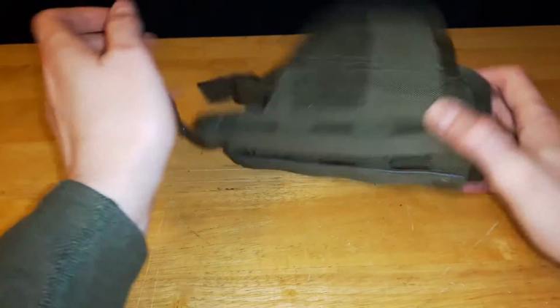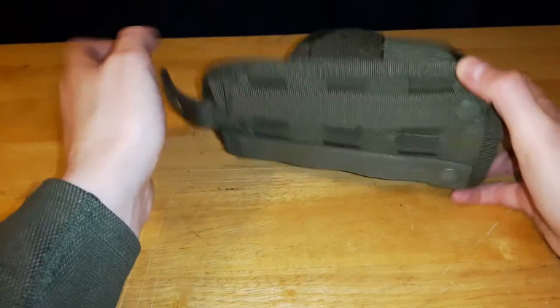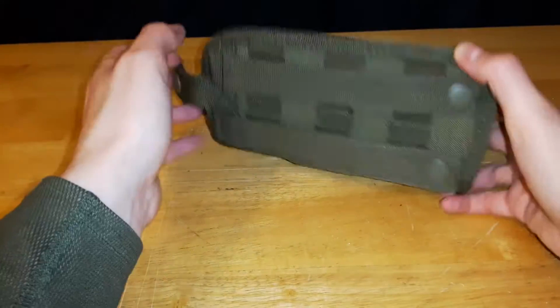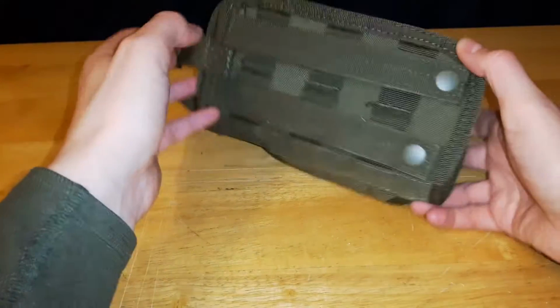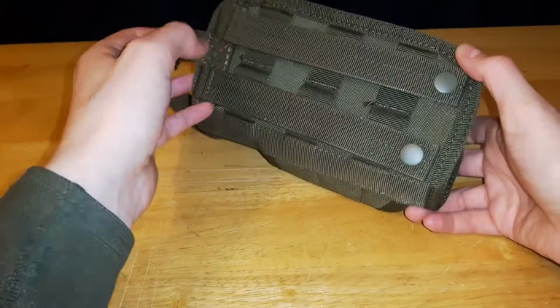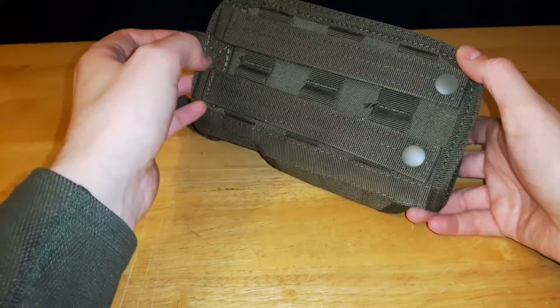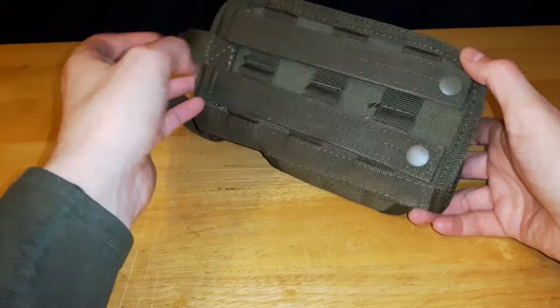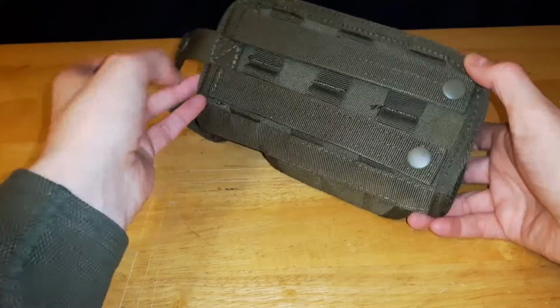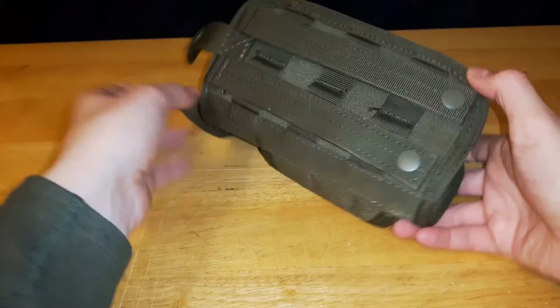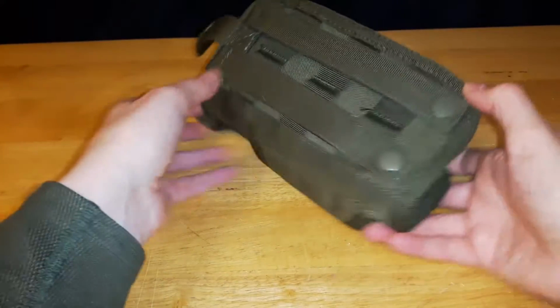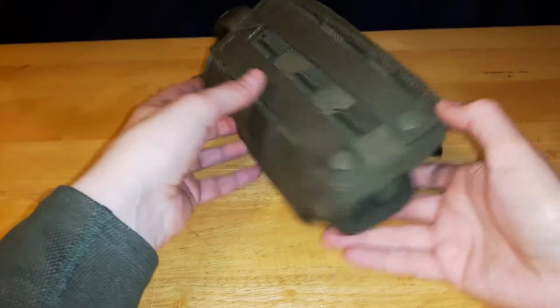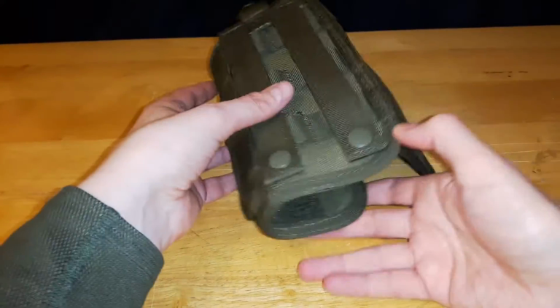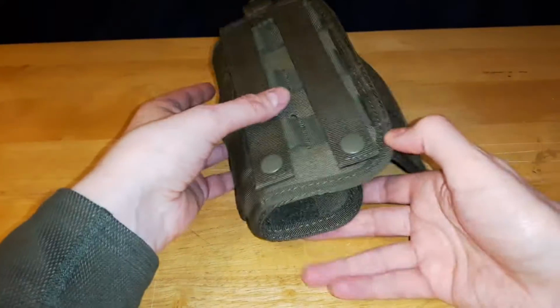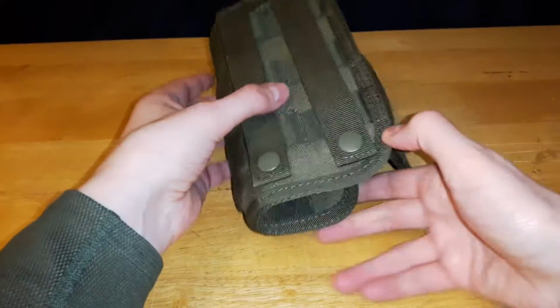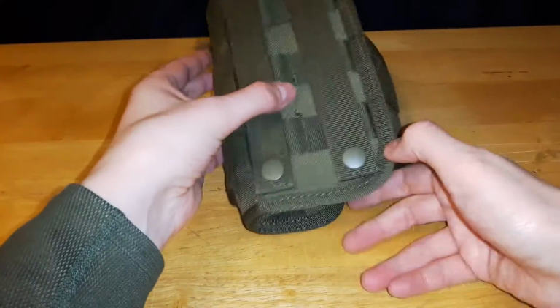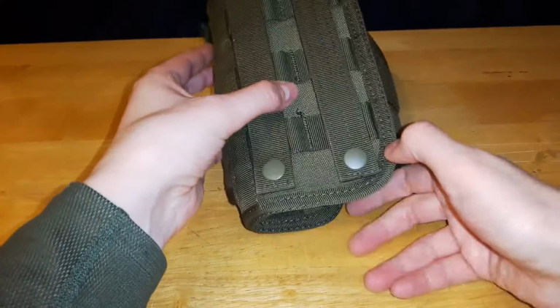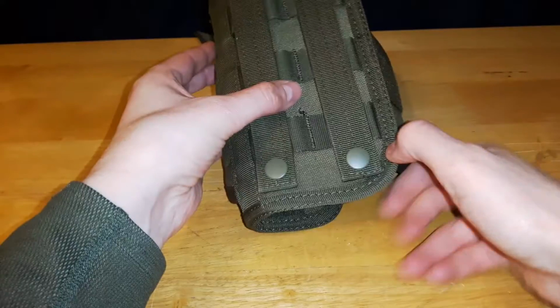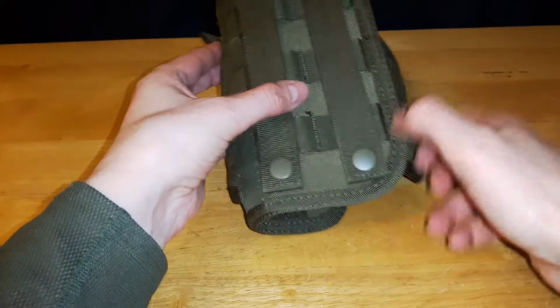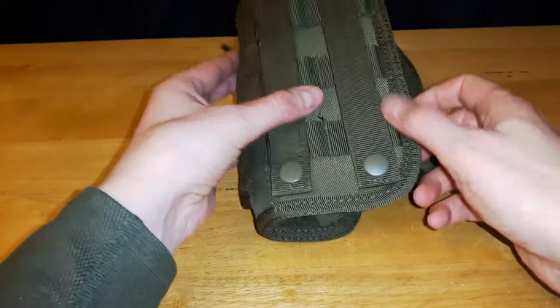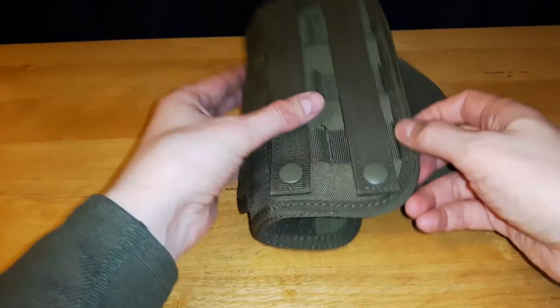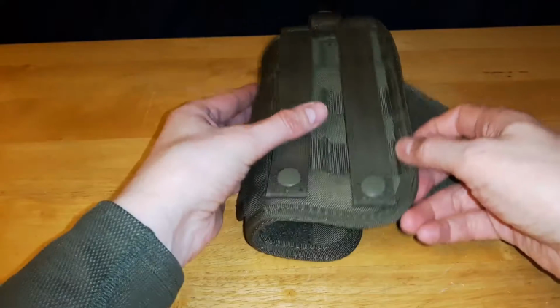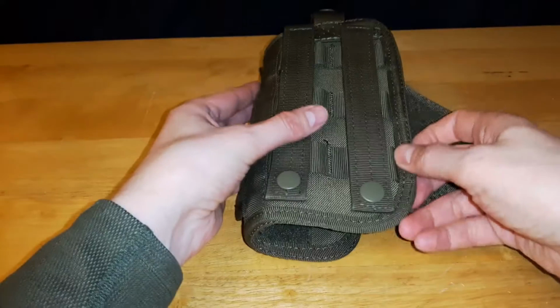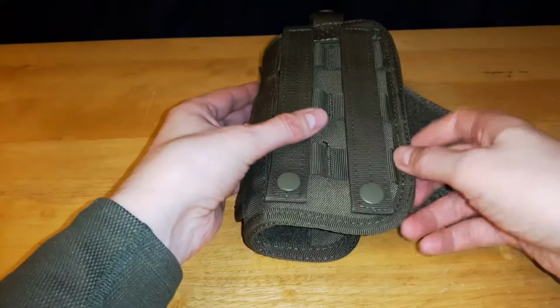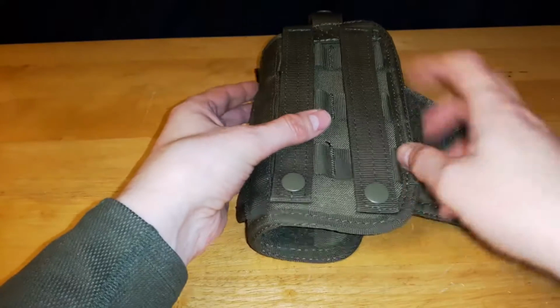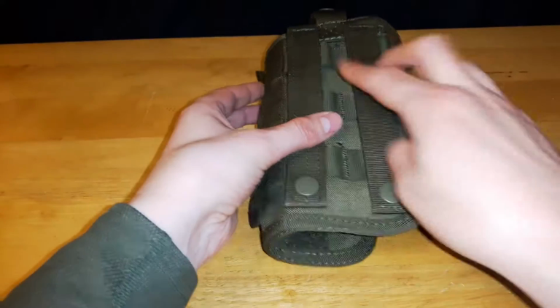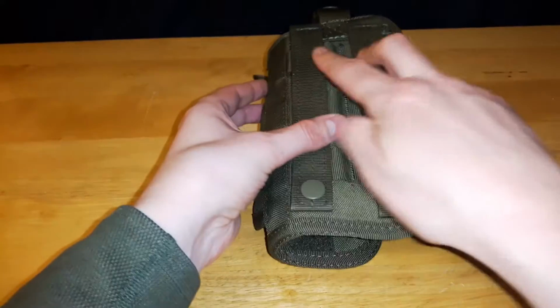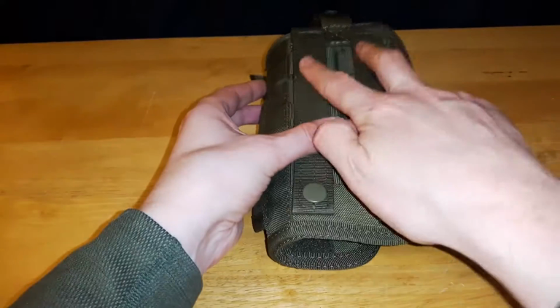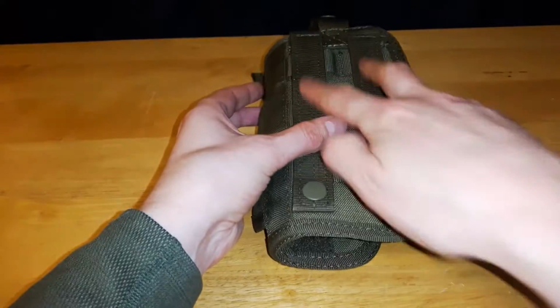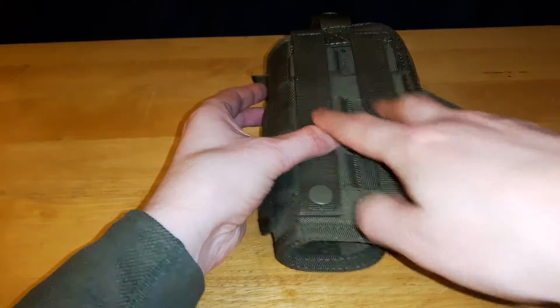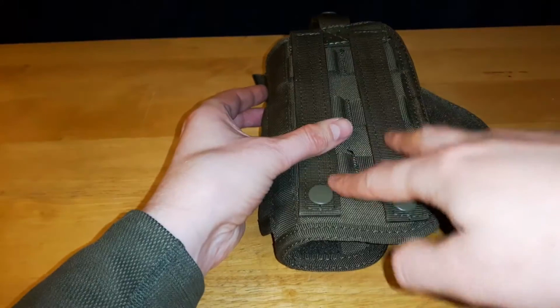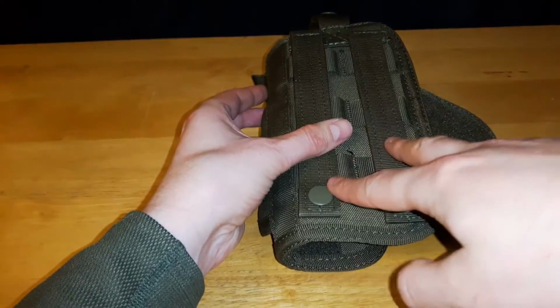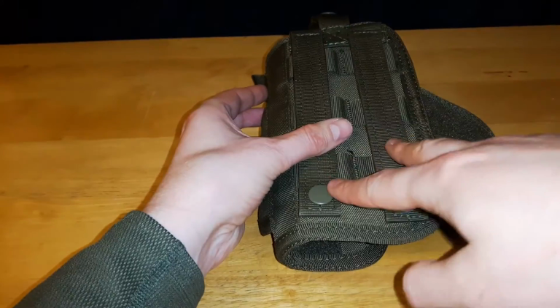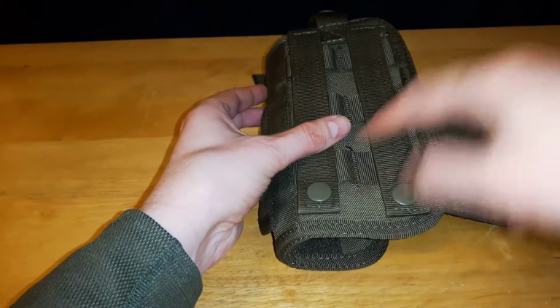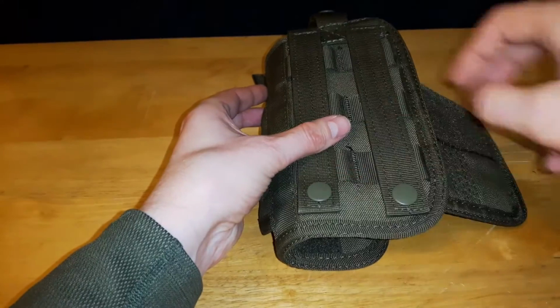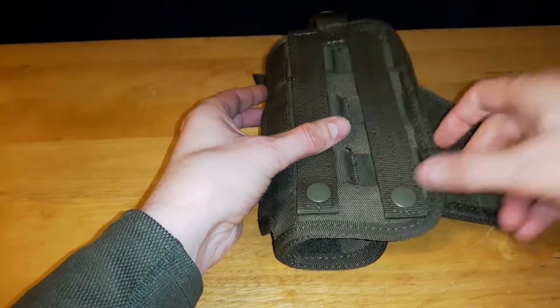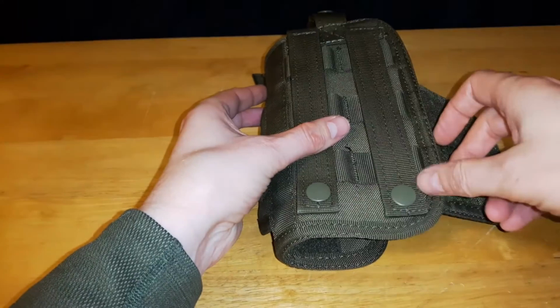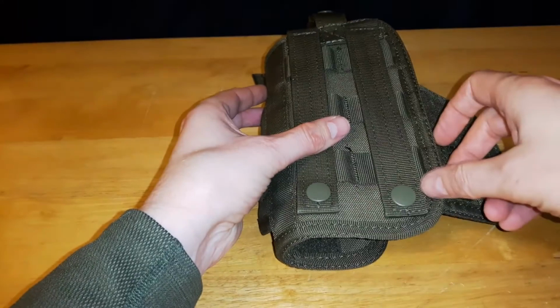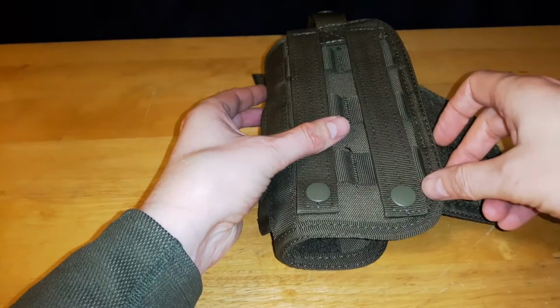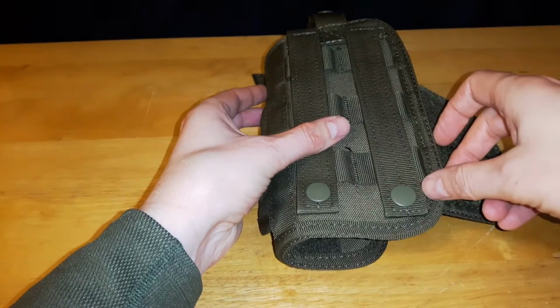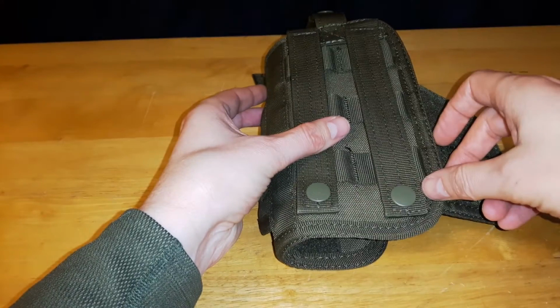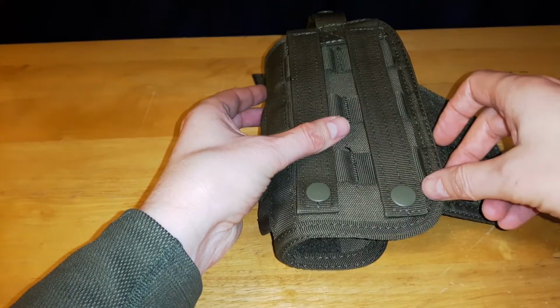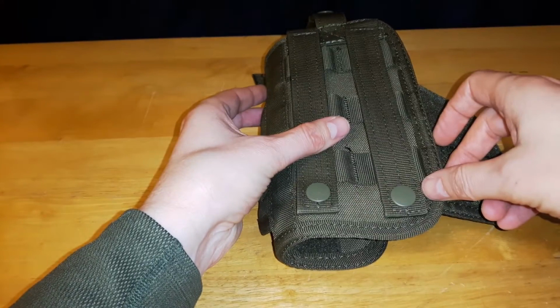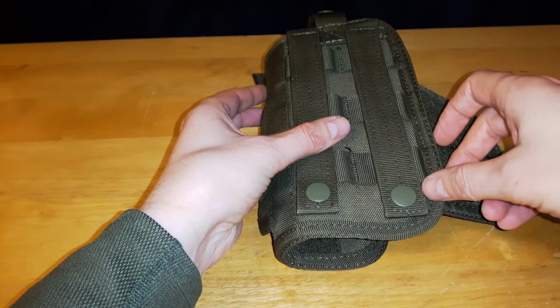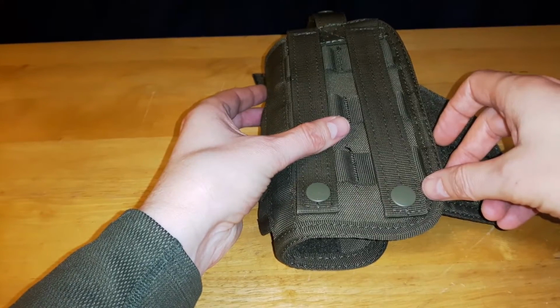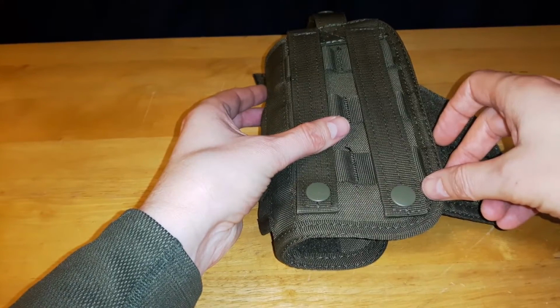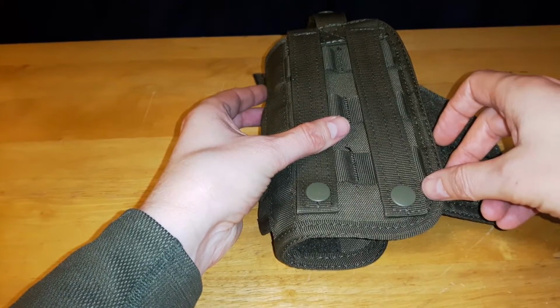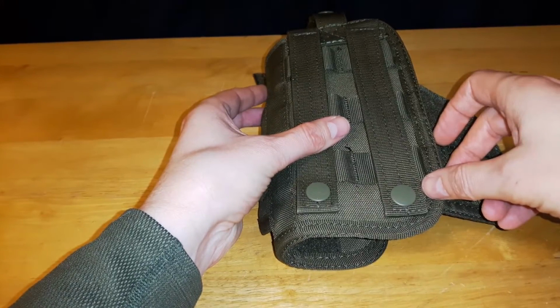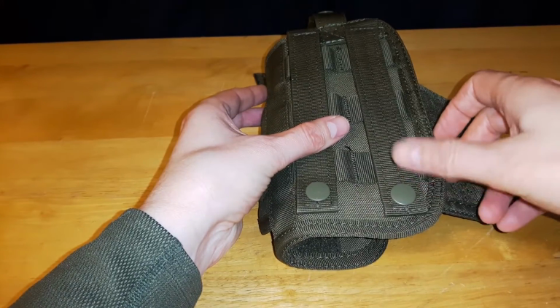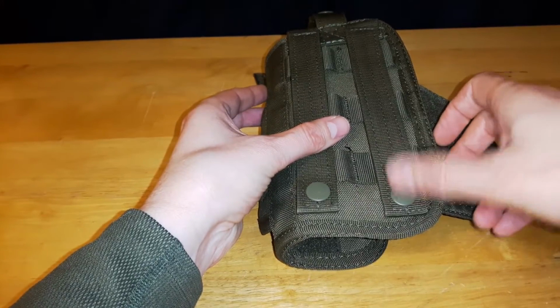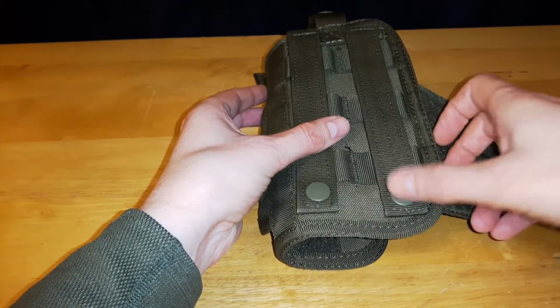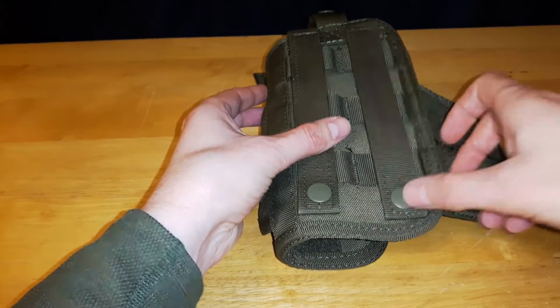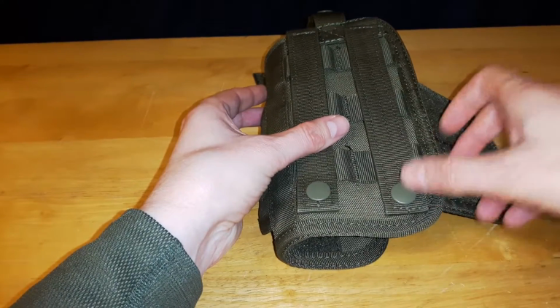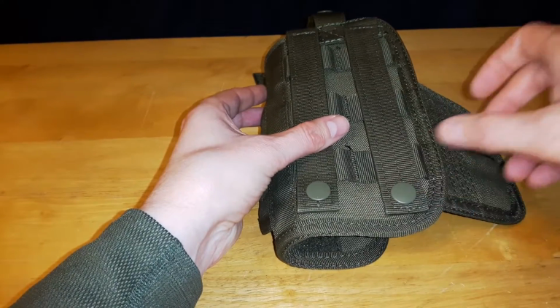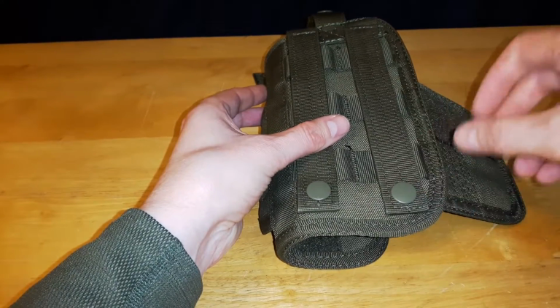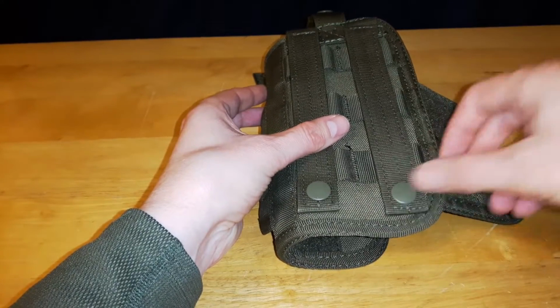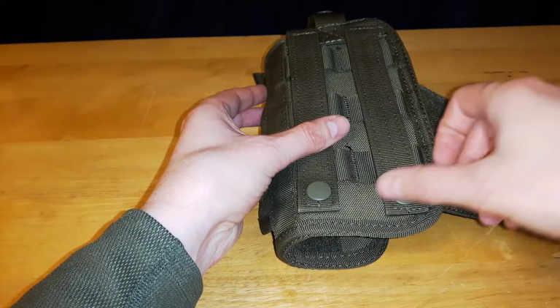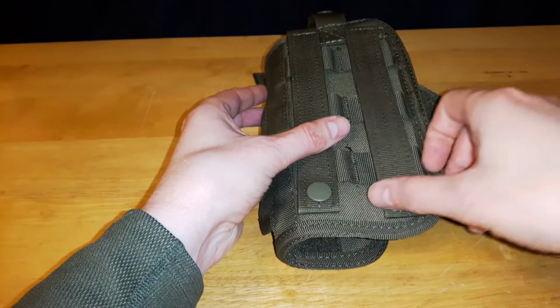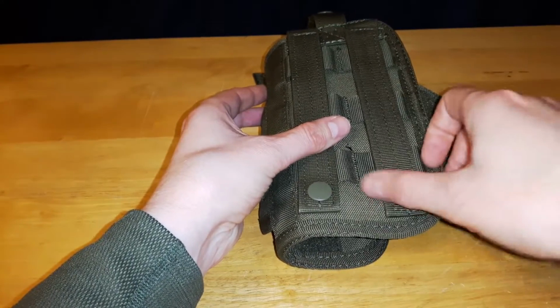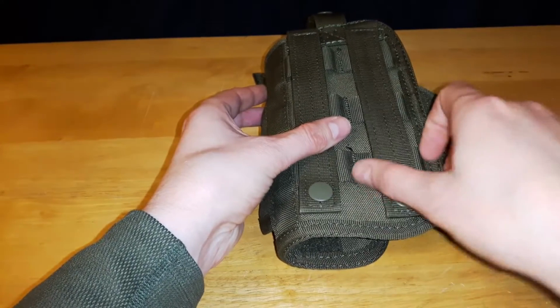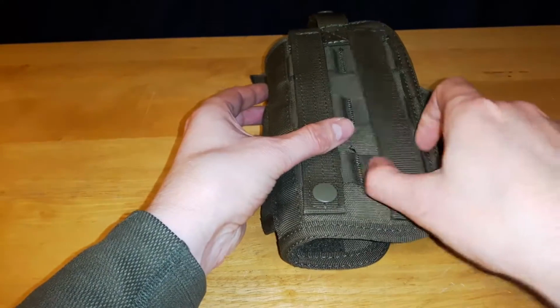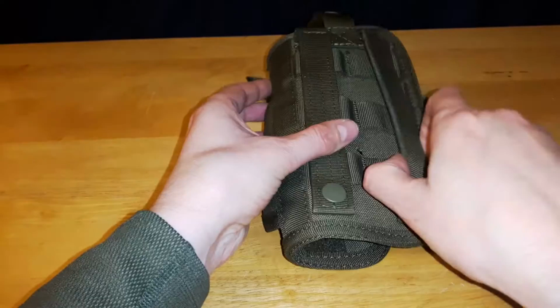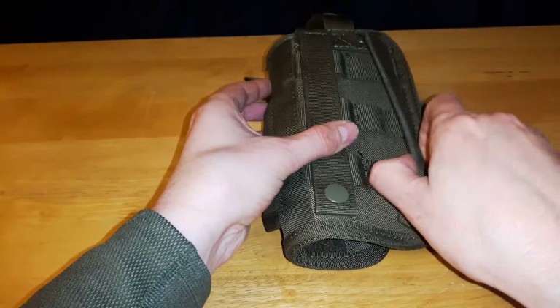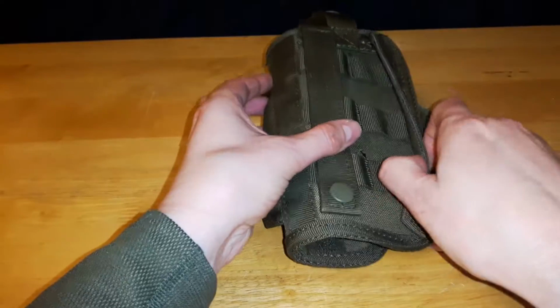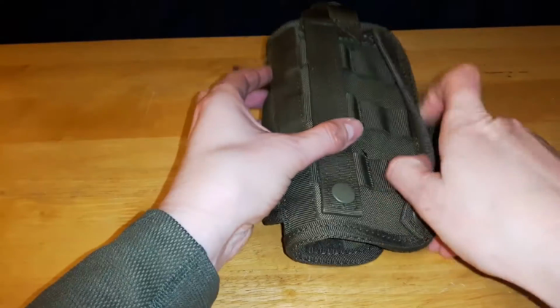On the back, this is the vertical version, so we have two MOLLE straps that are retained by snap buttons.